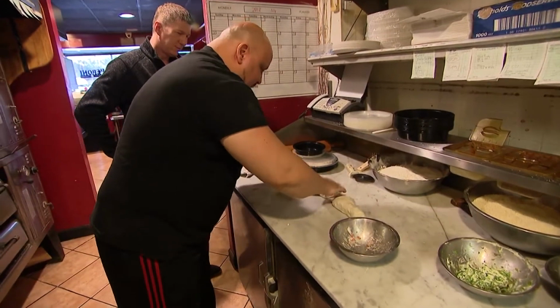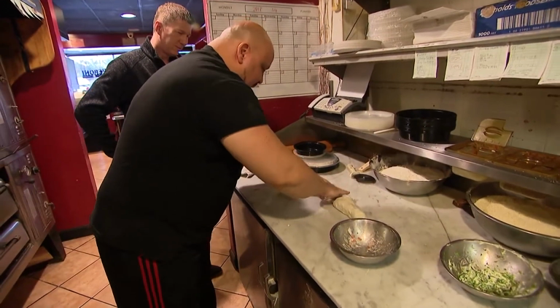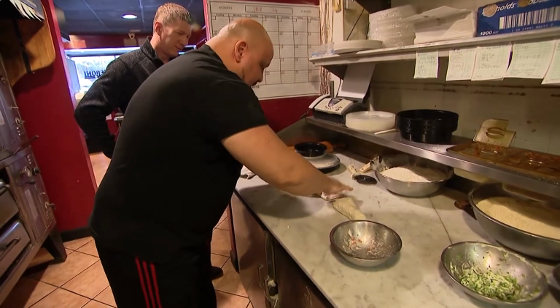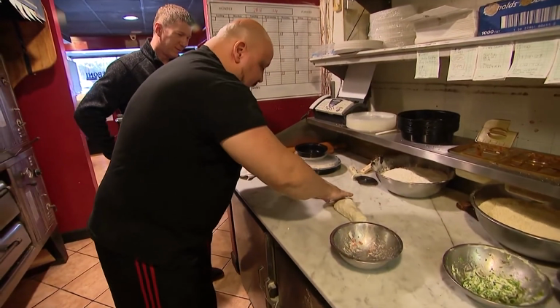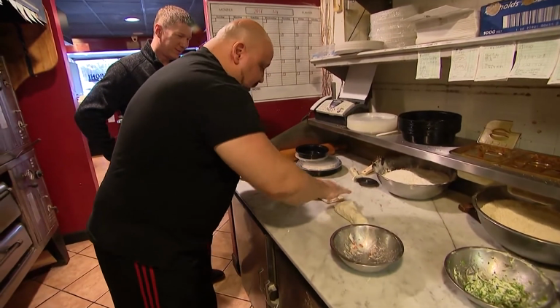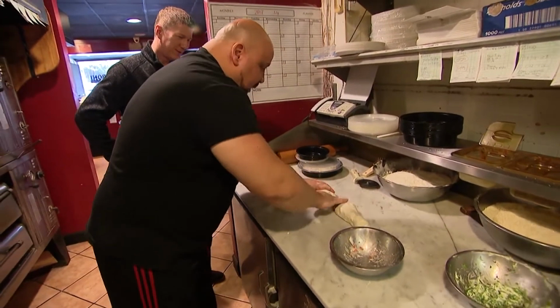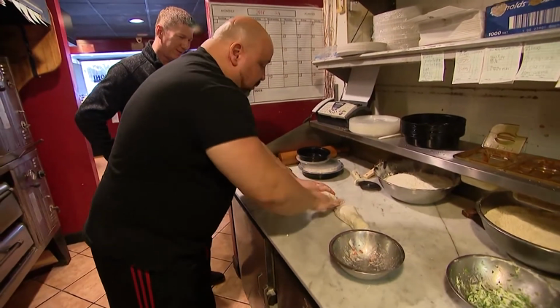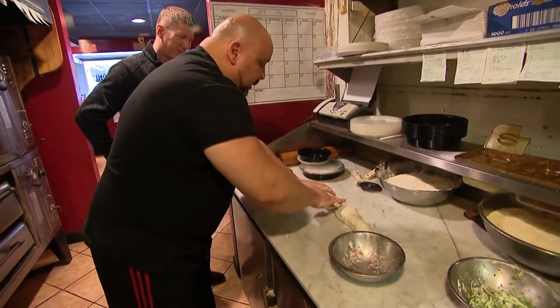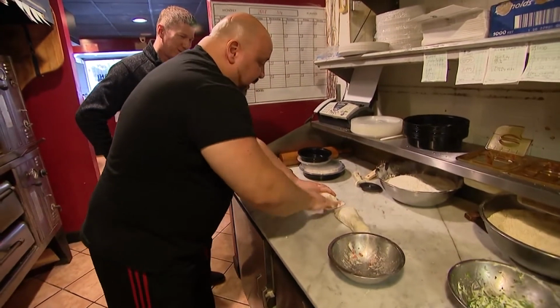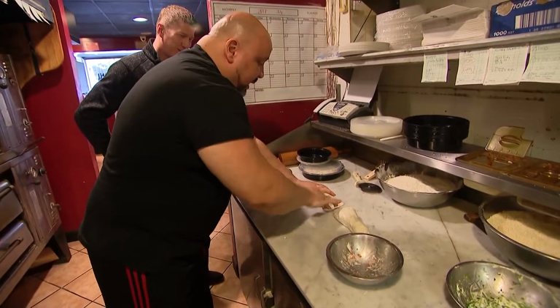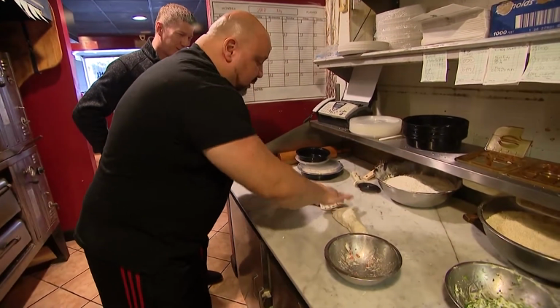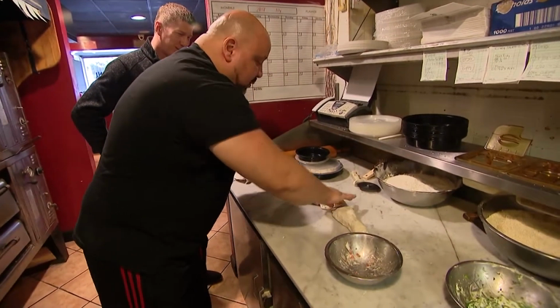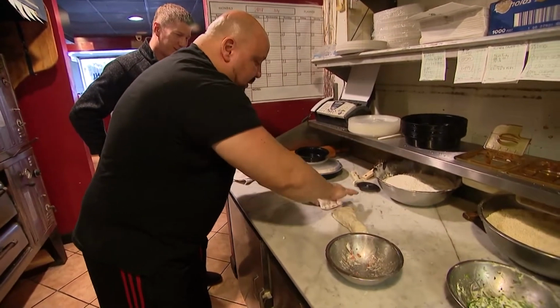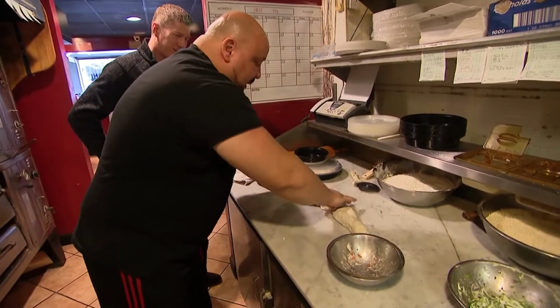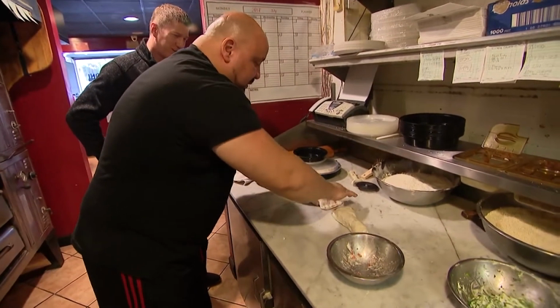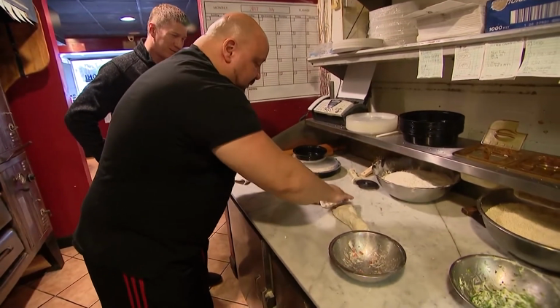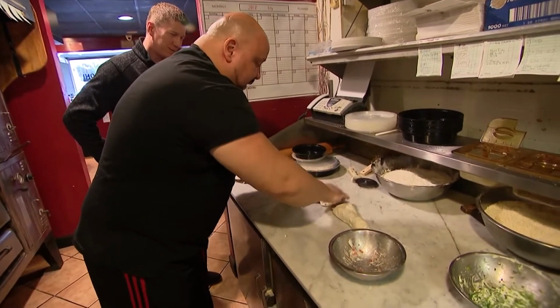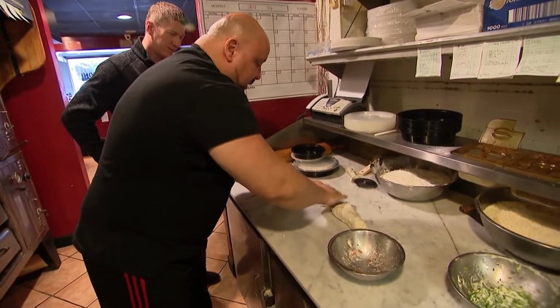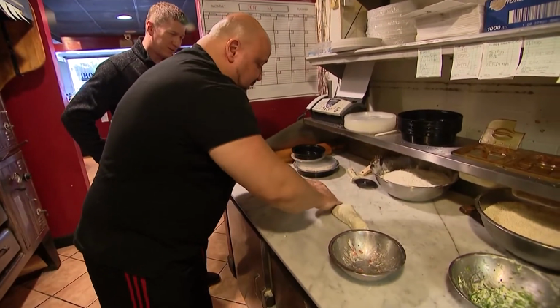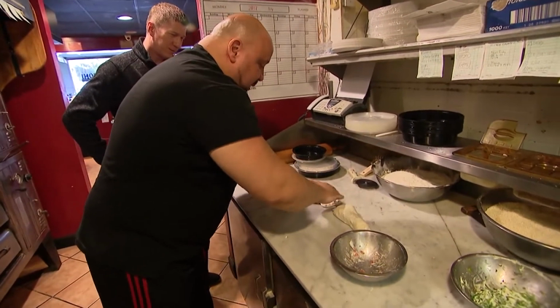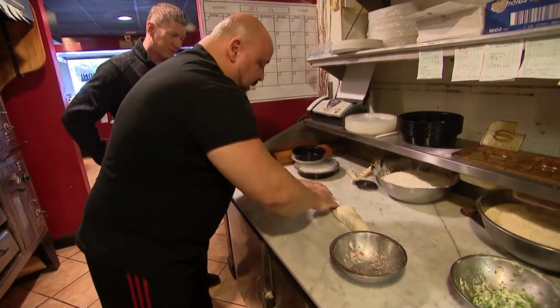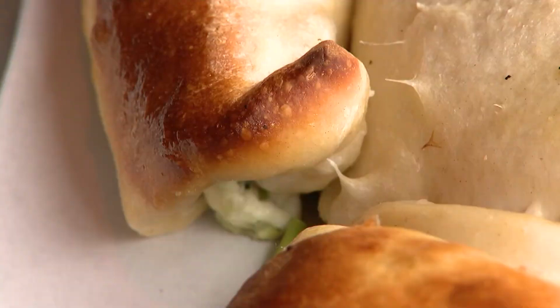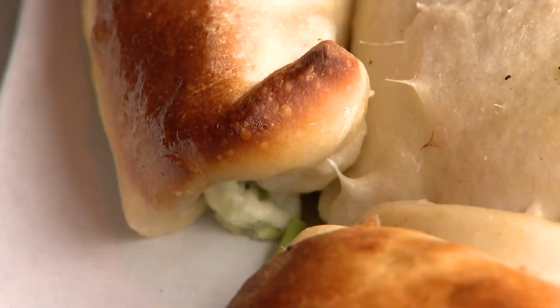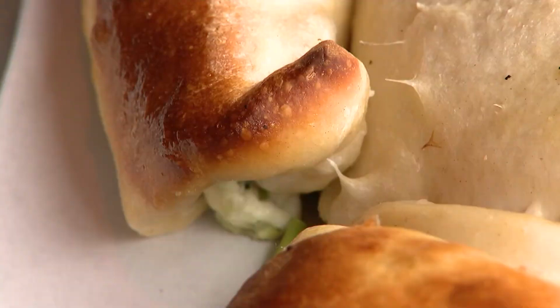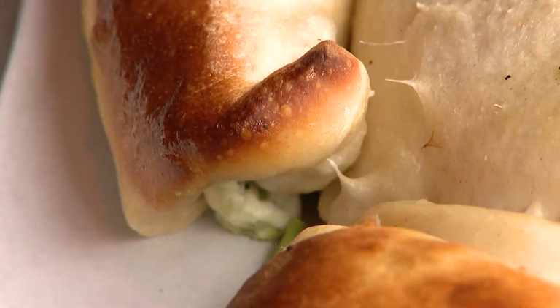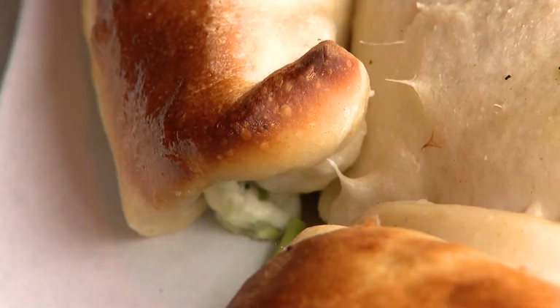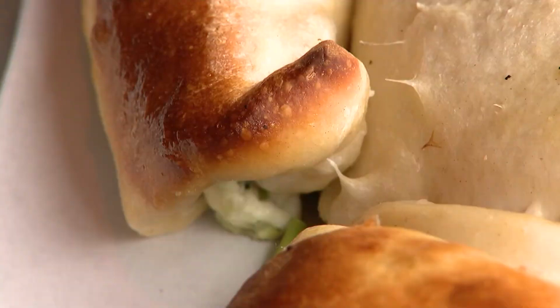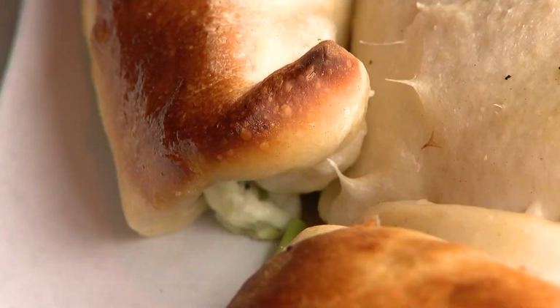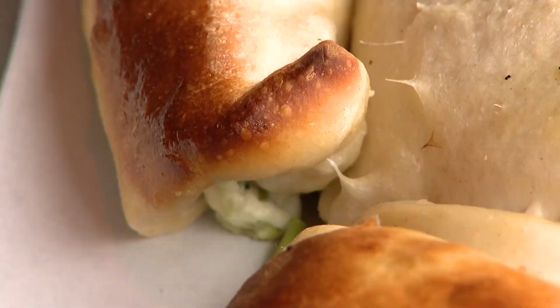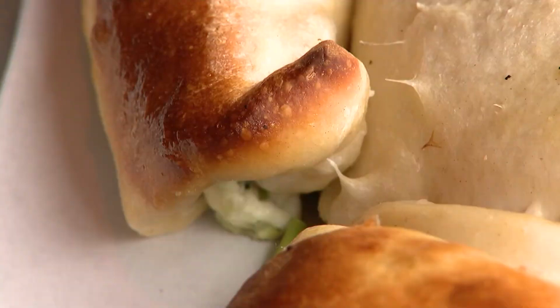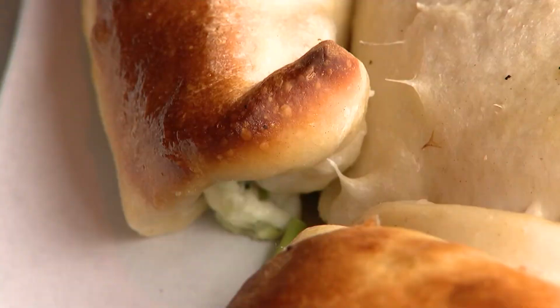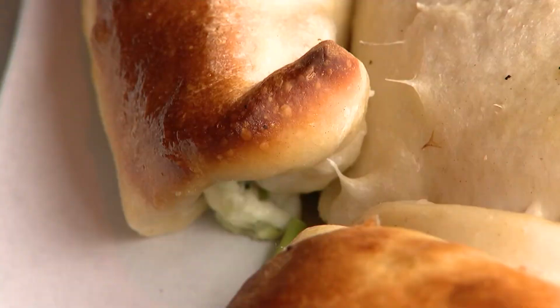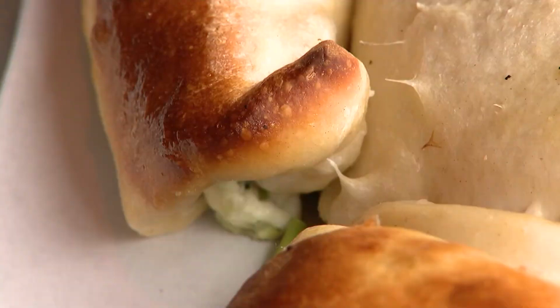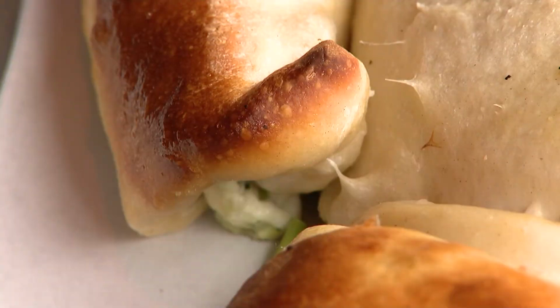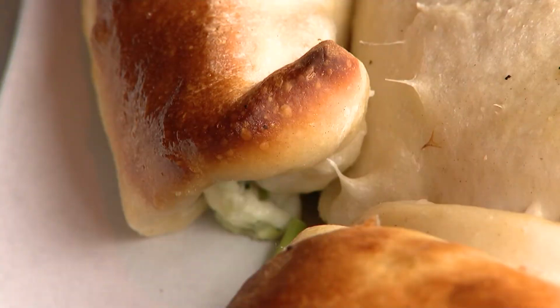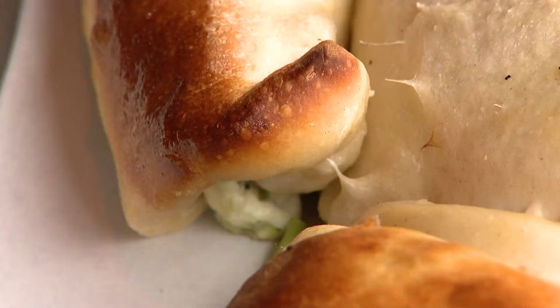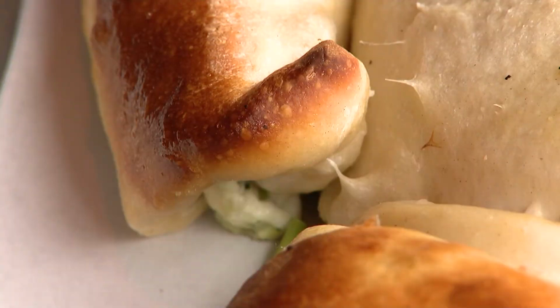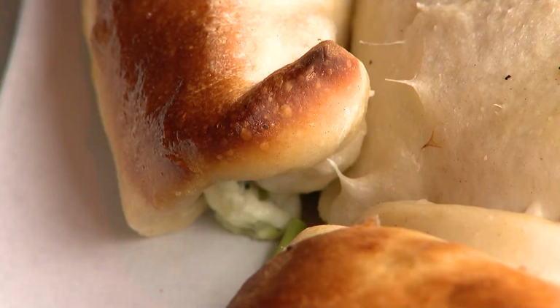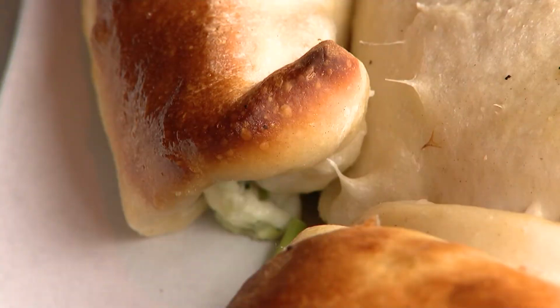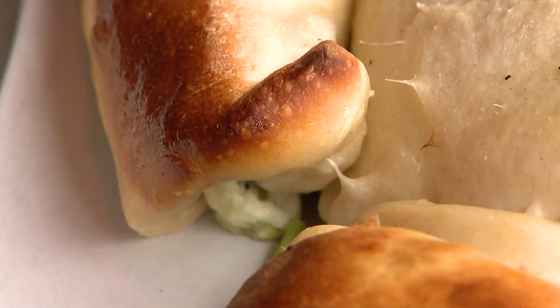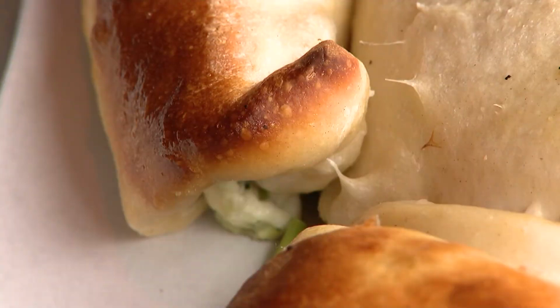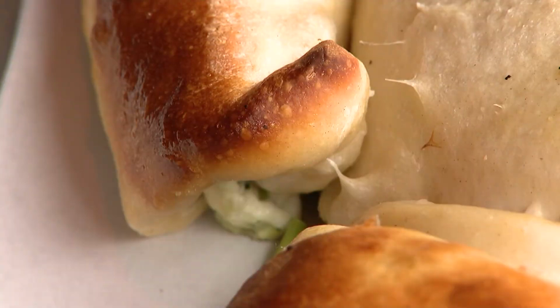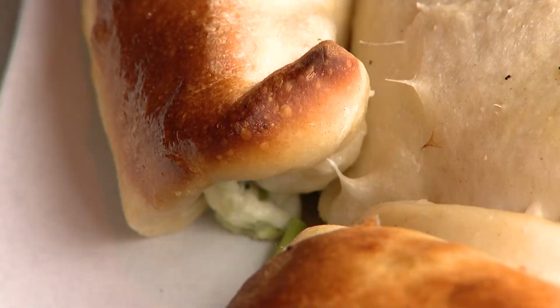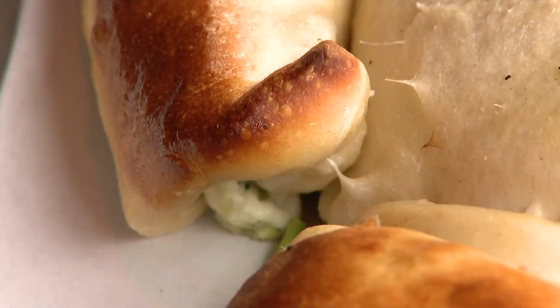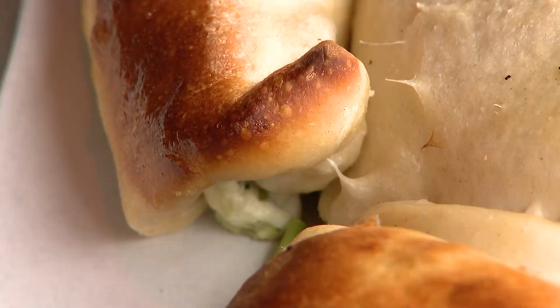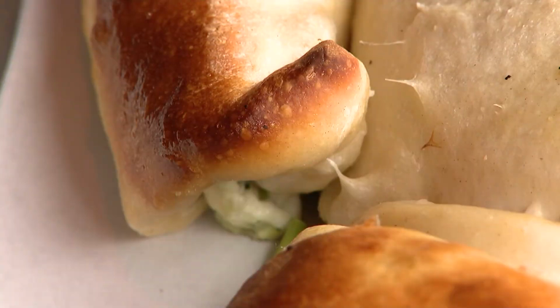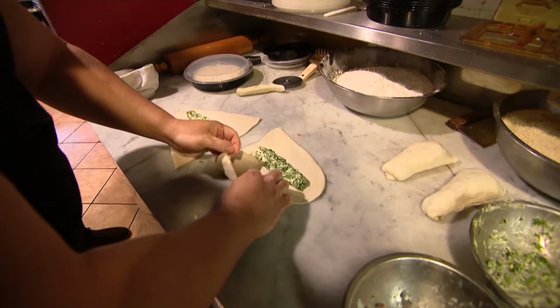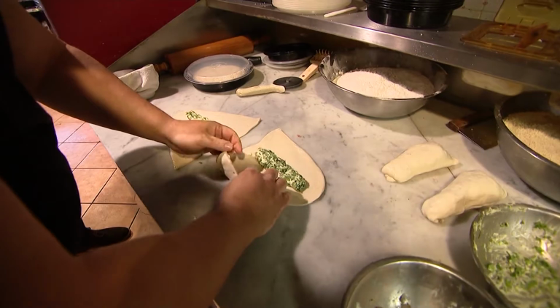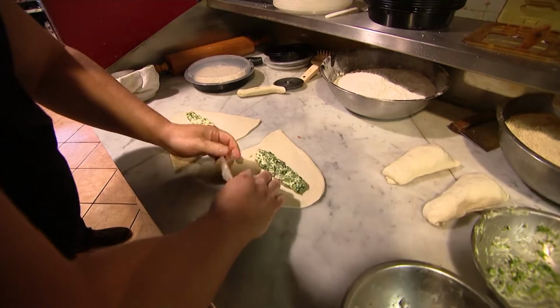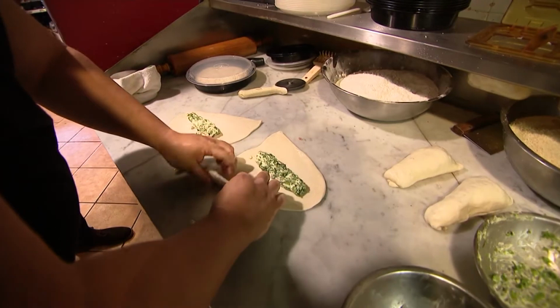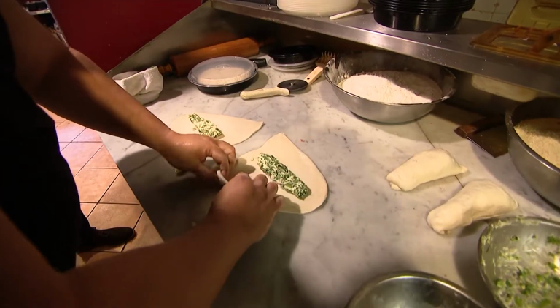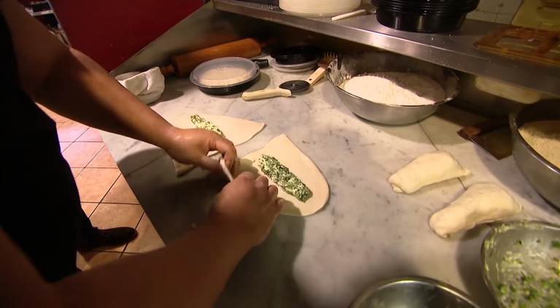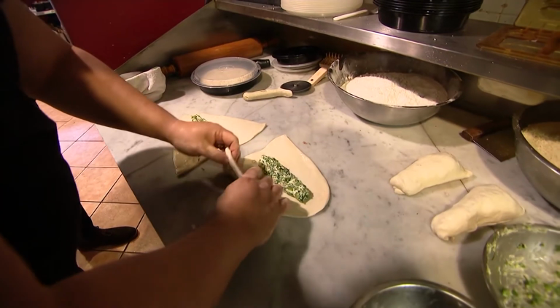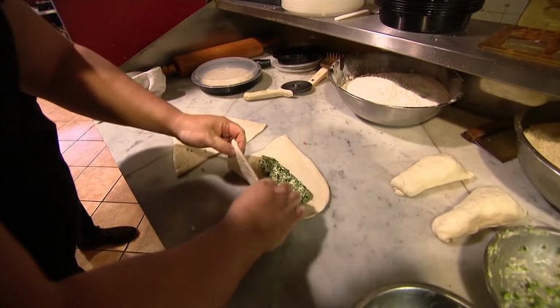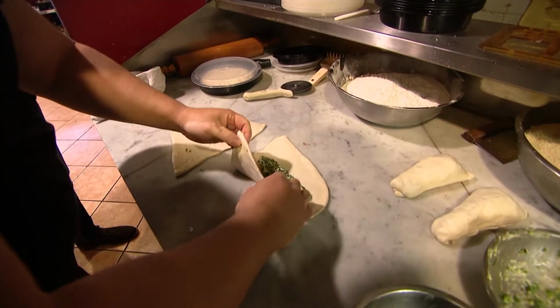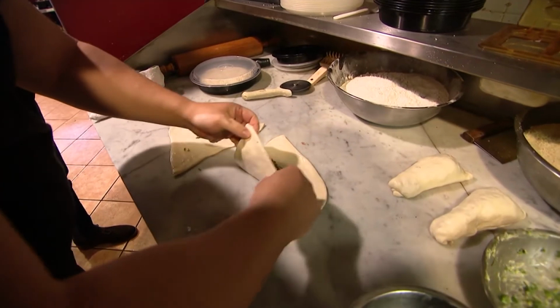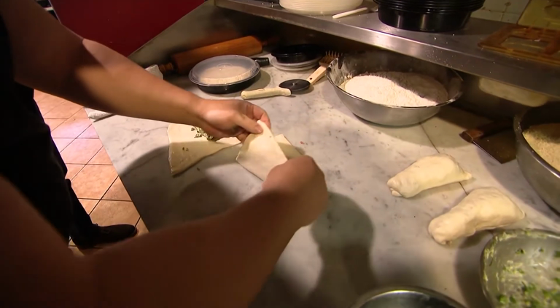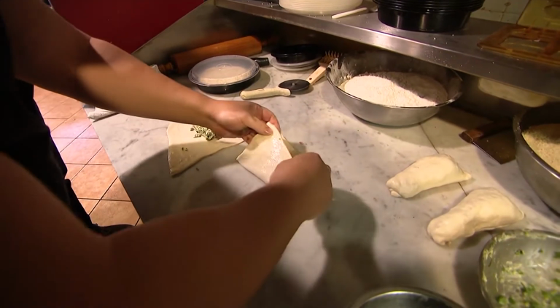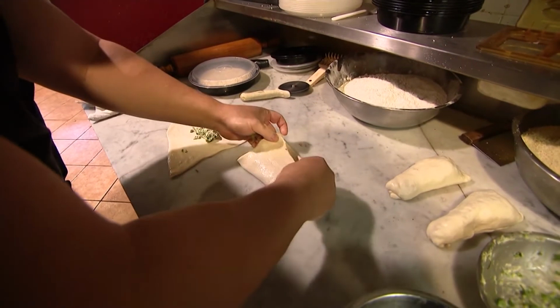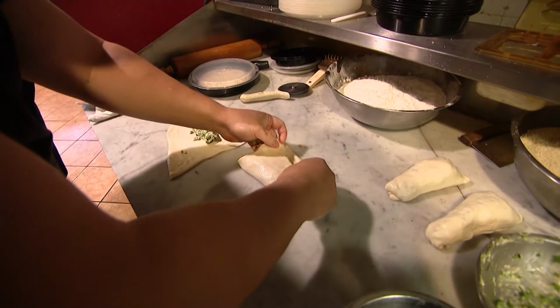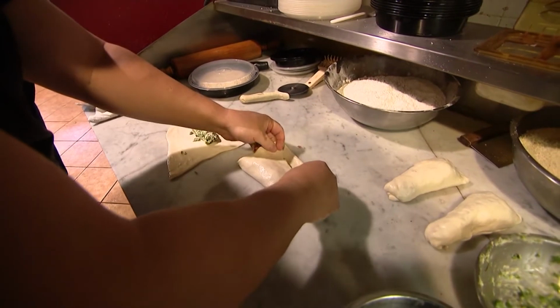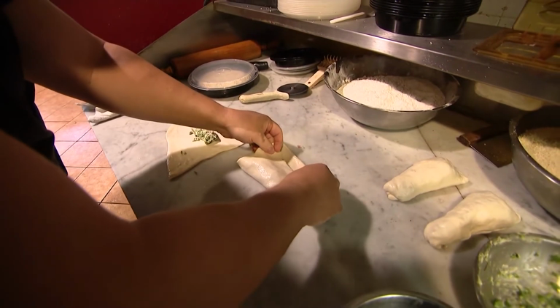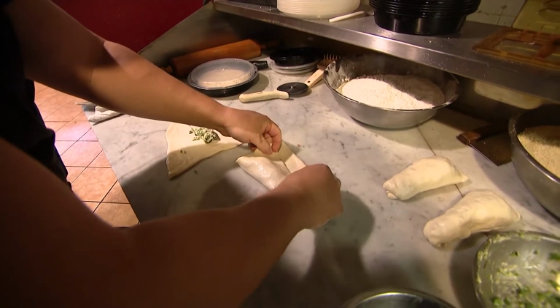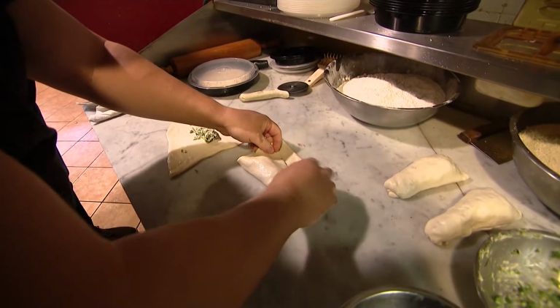Exactly. And we can do it as a vegan style. Now we're doing the wings — same concept. We're using spinach, ricotta, and mozzarella.